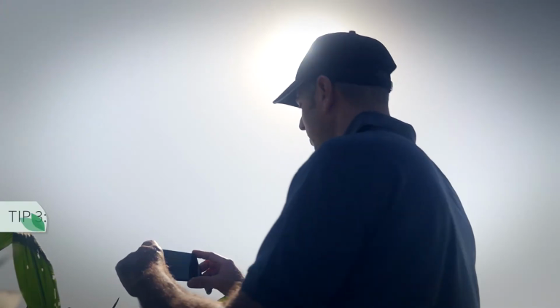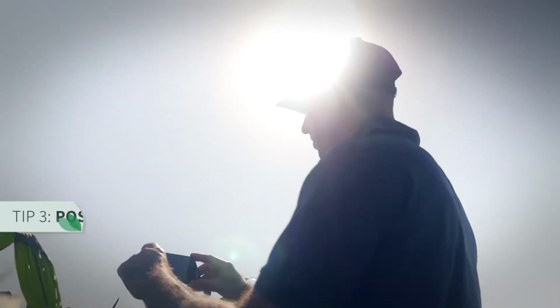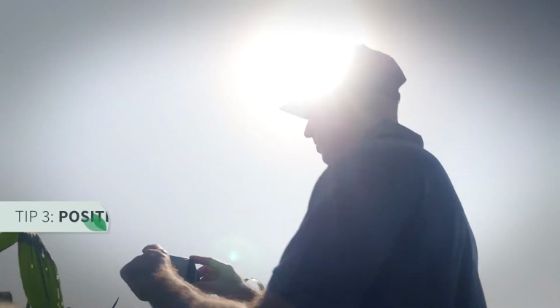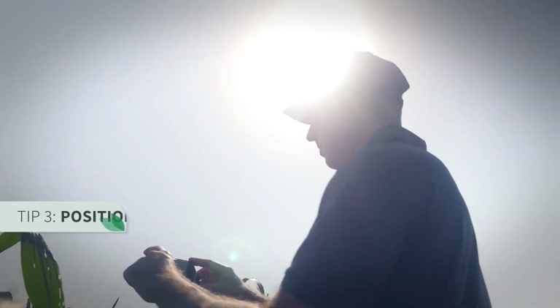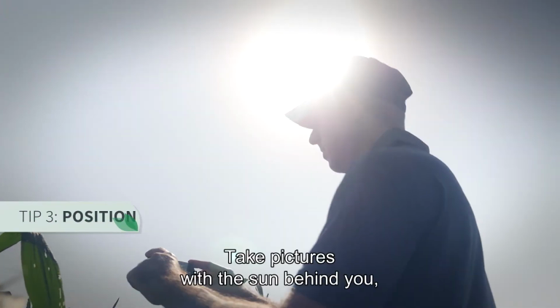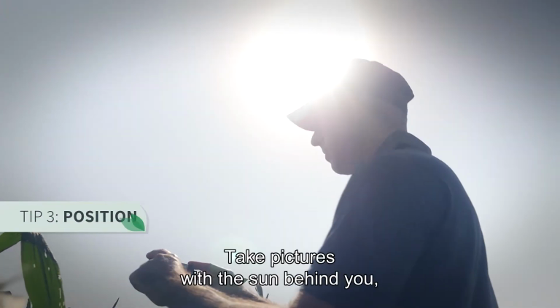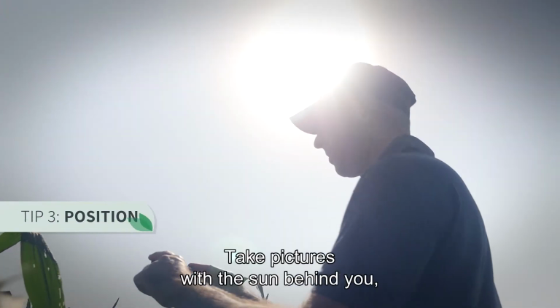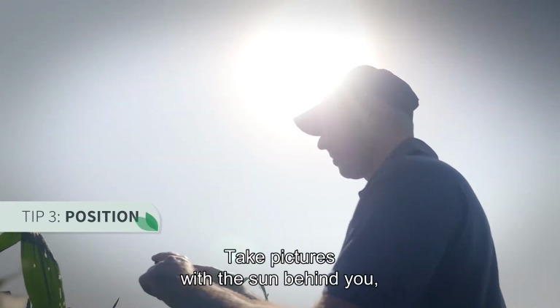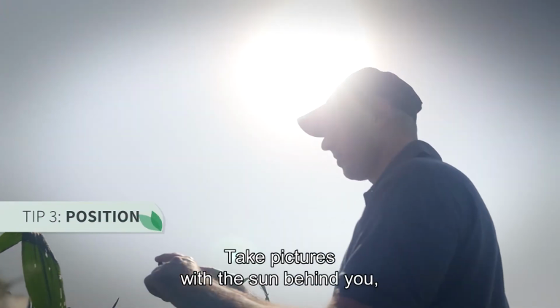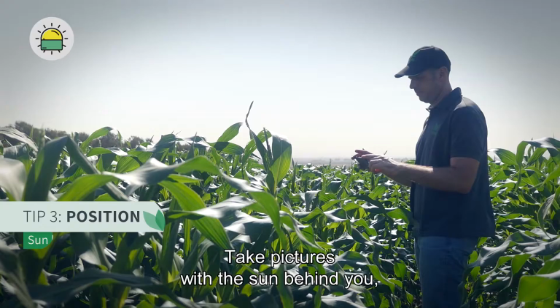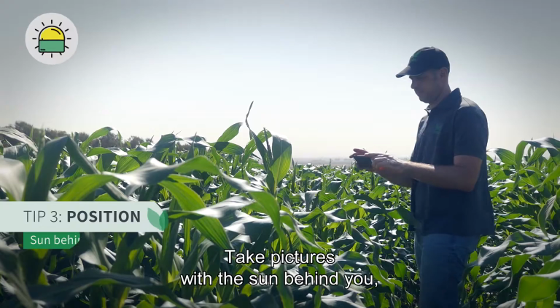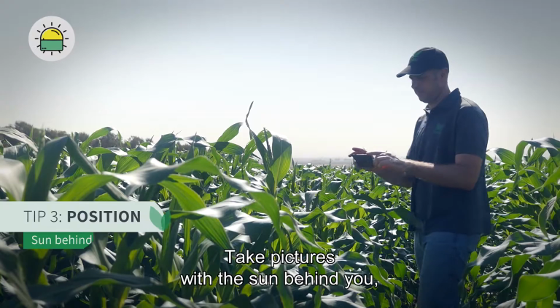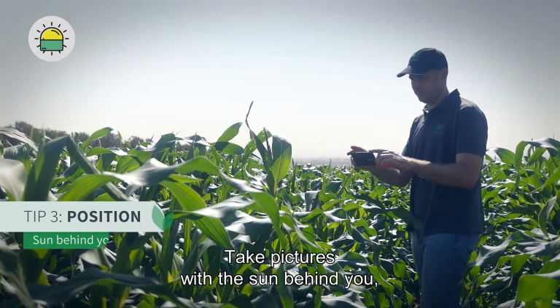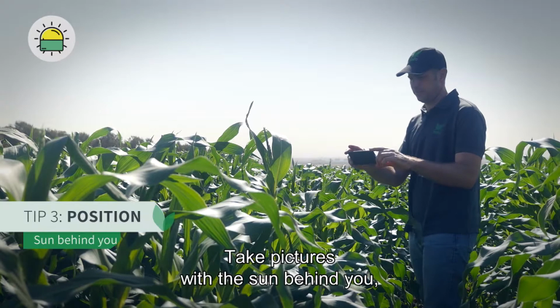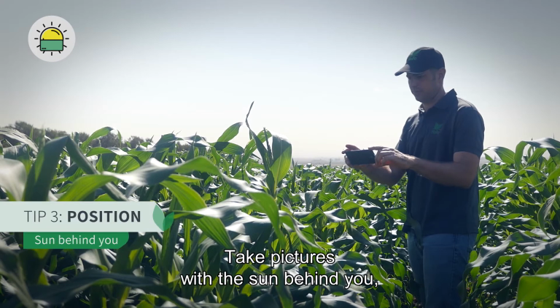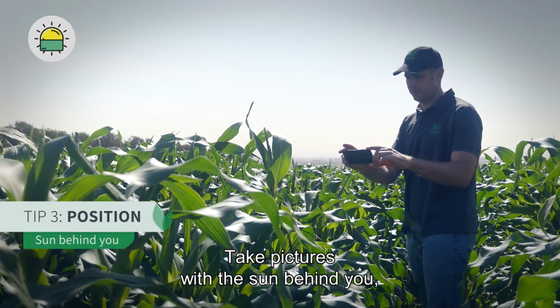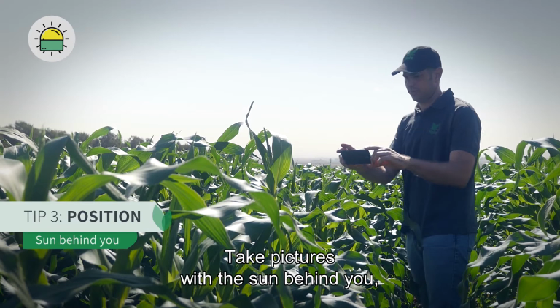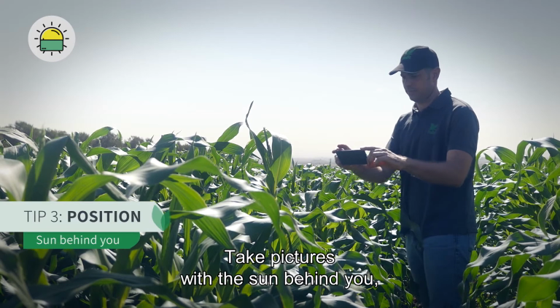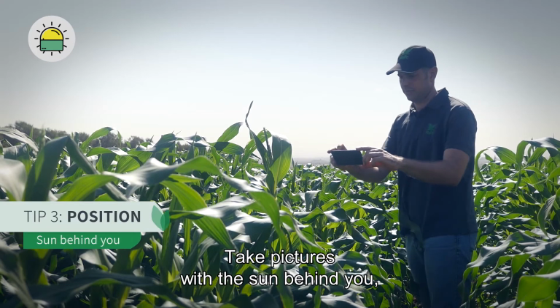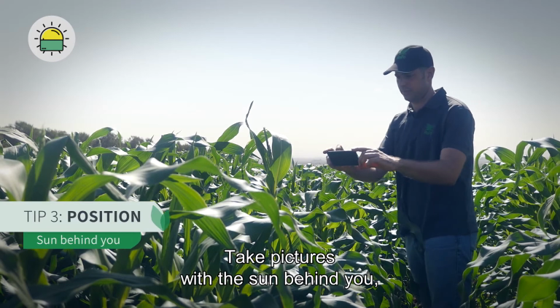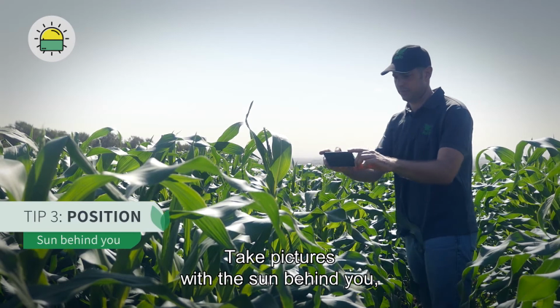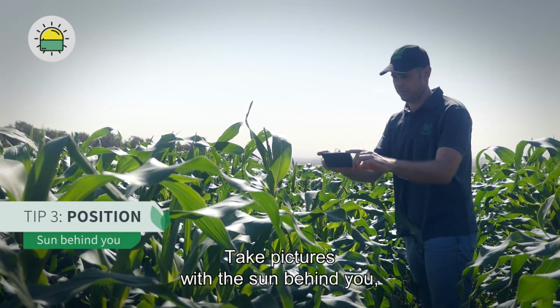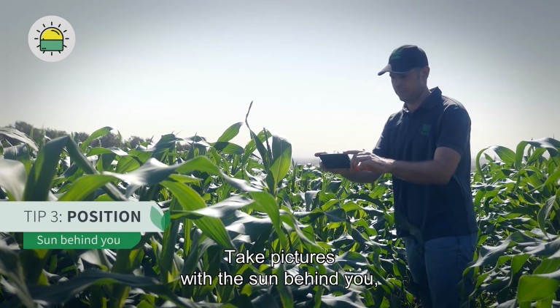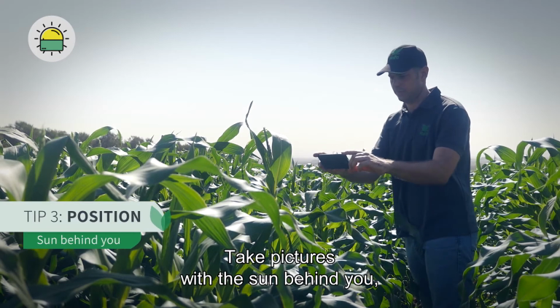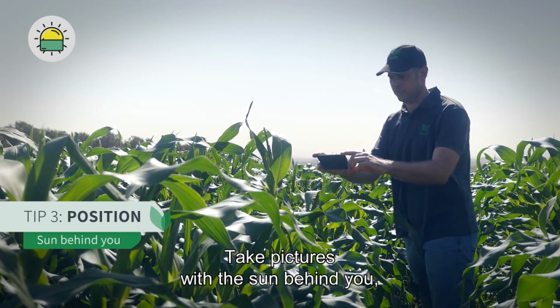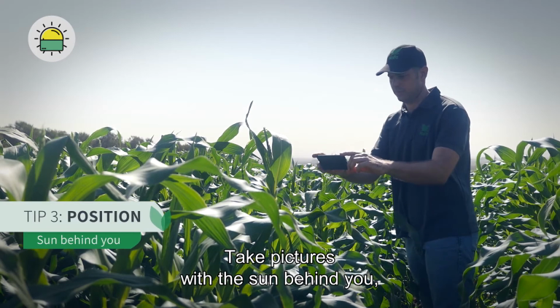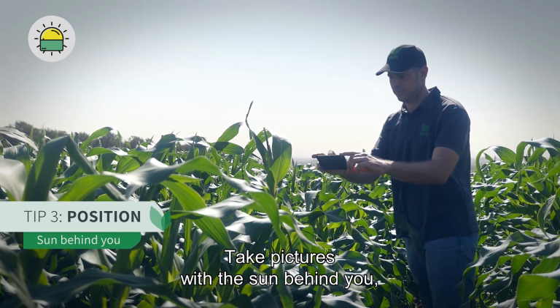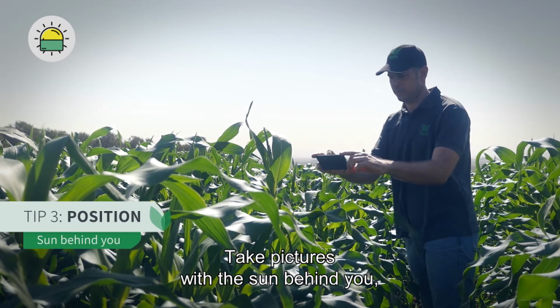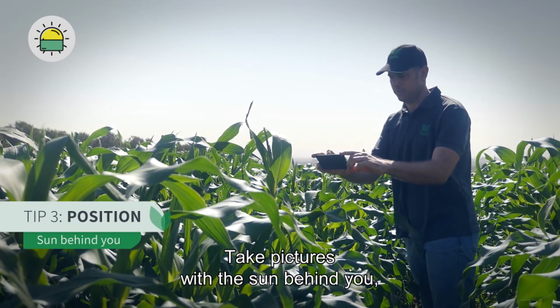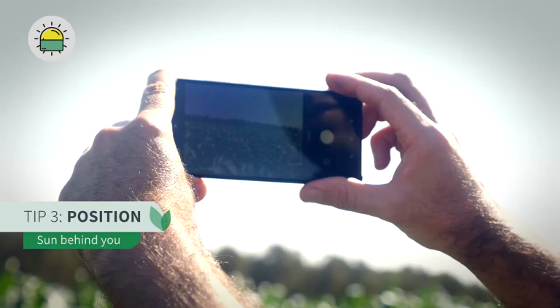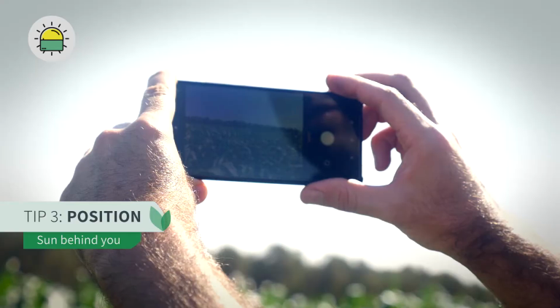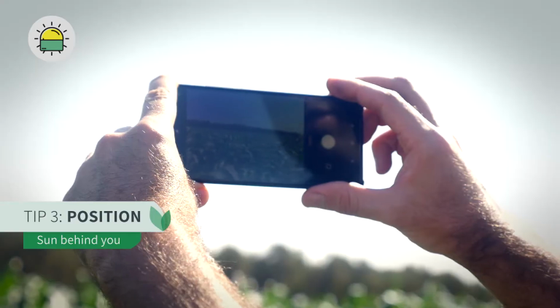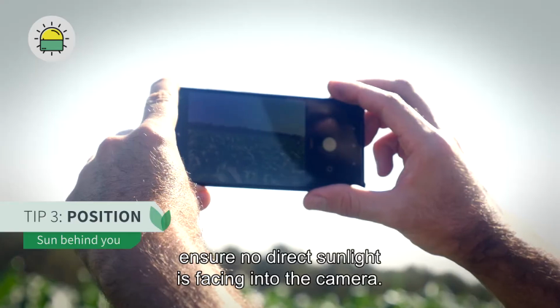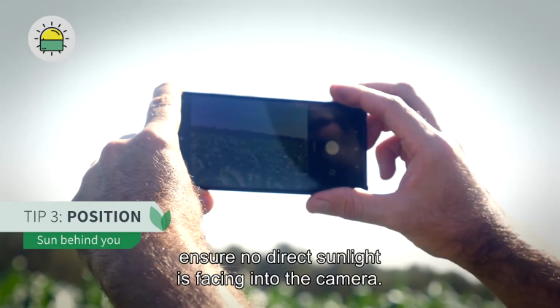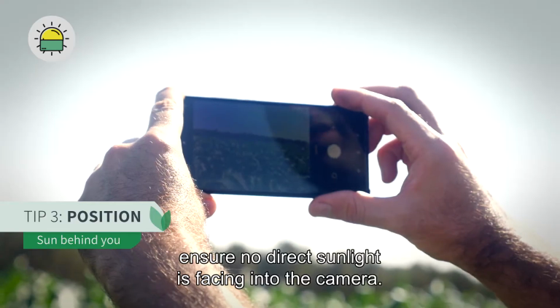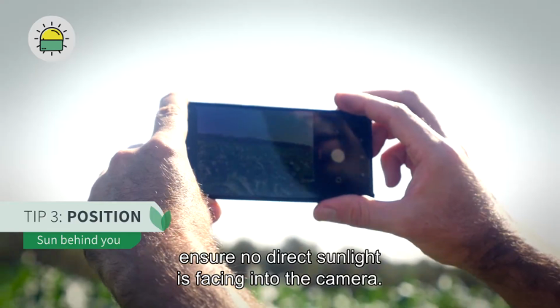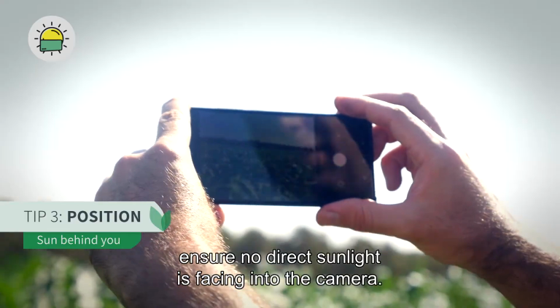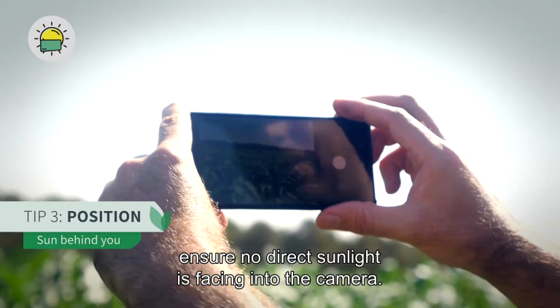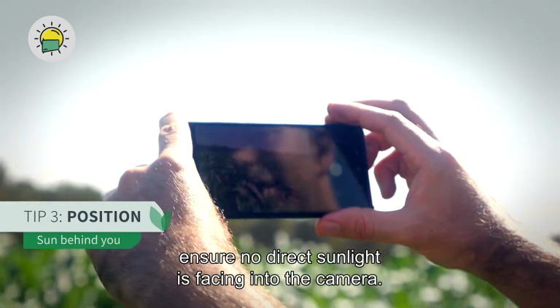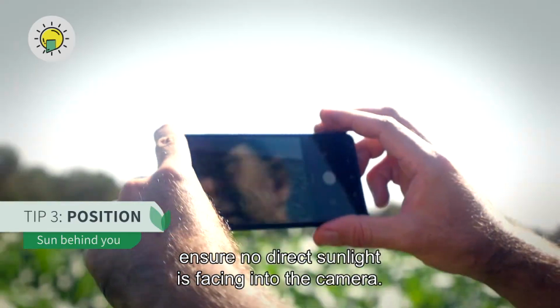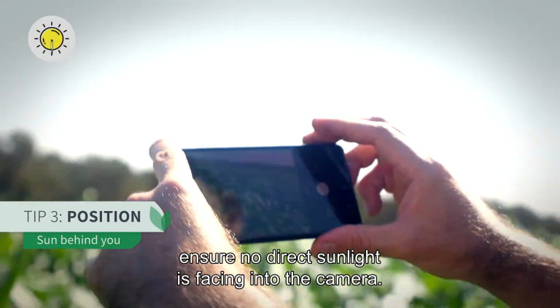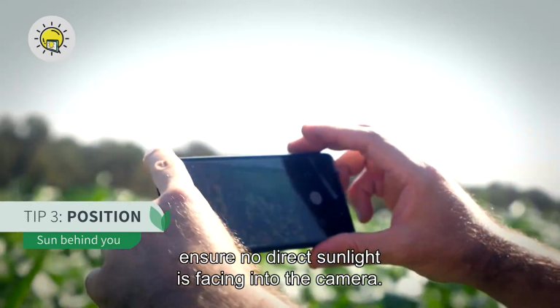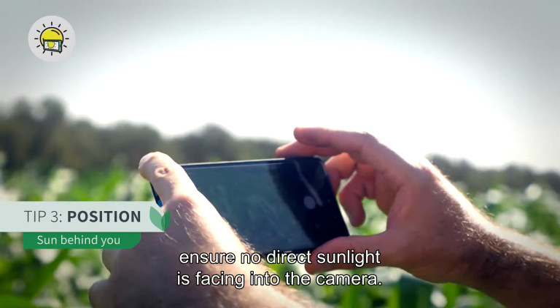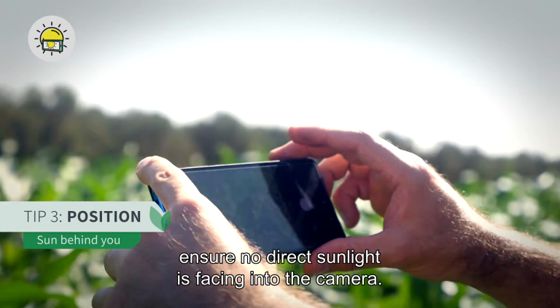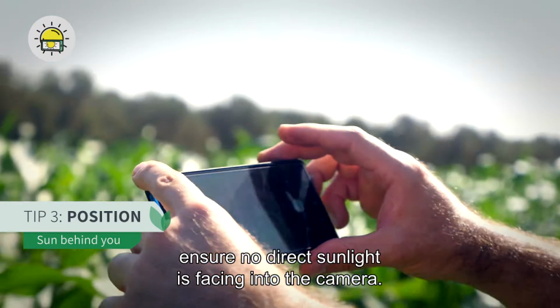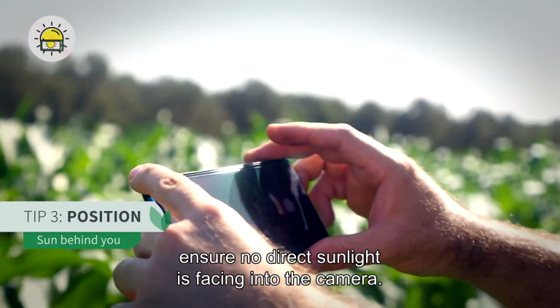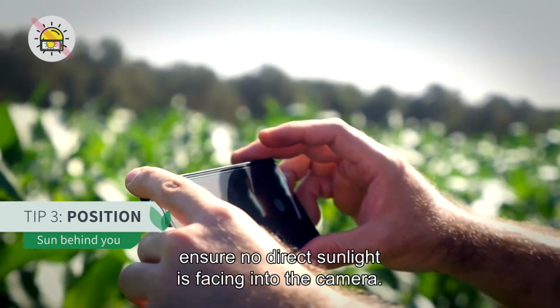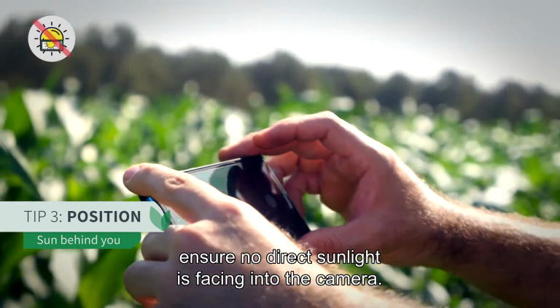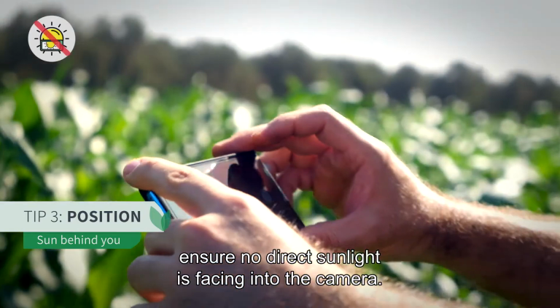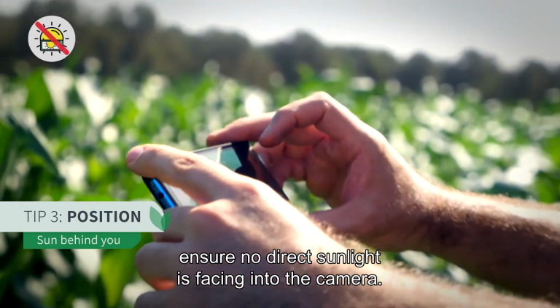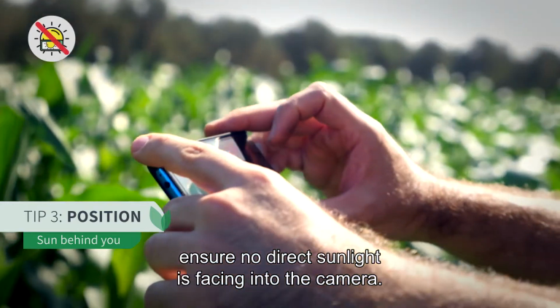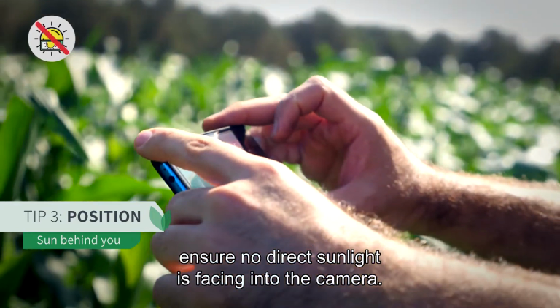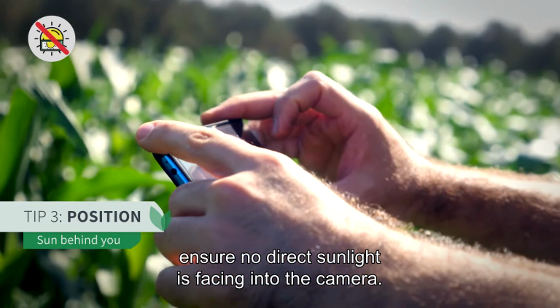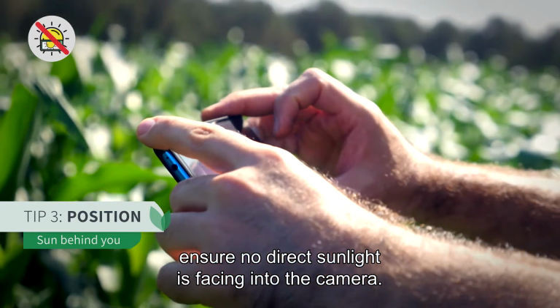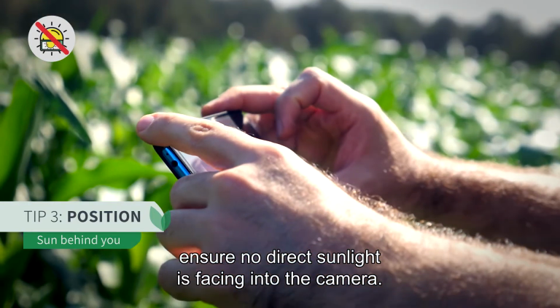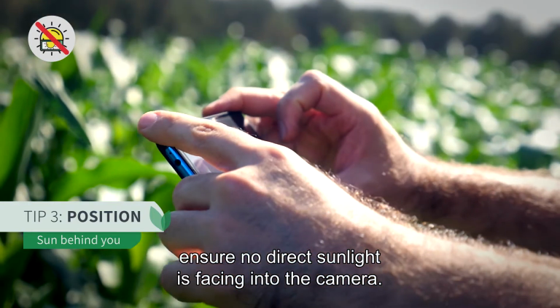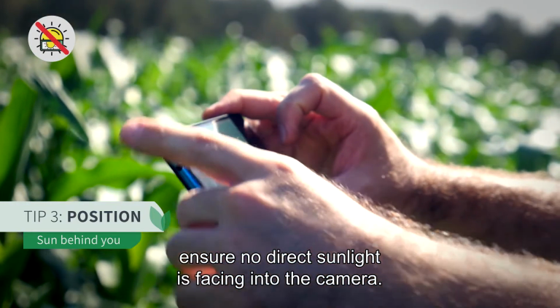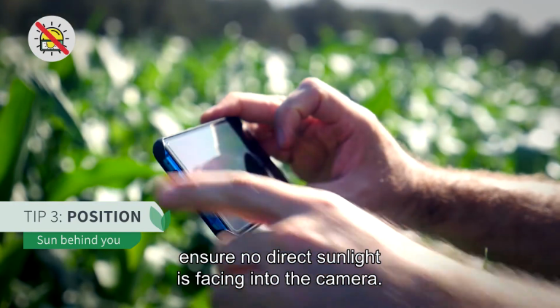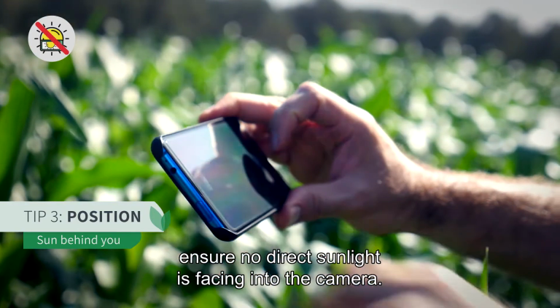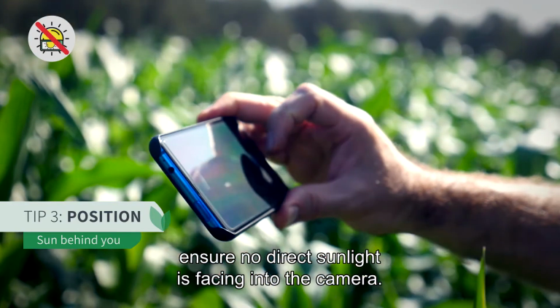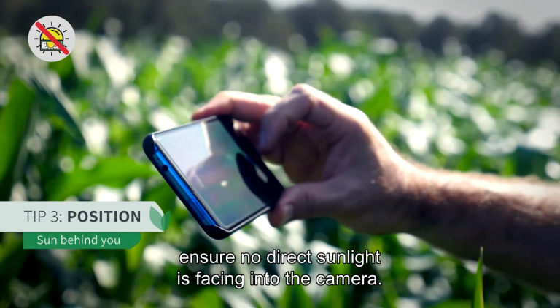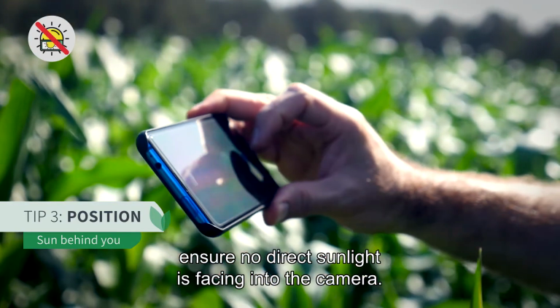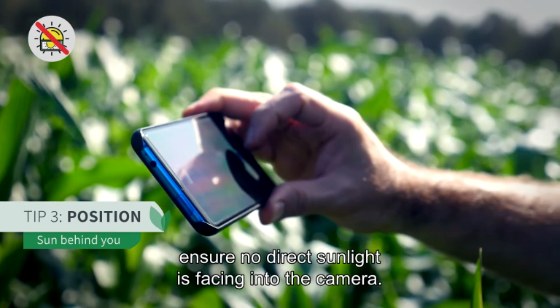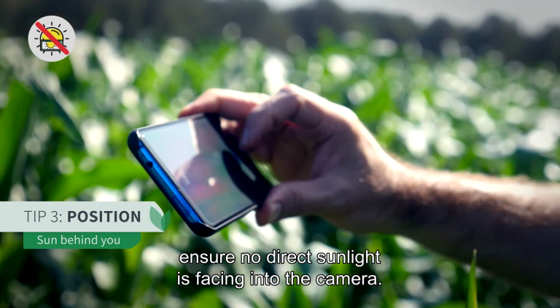Take pictures with the sun behind you. Ensure no direct sunlight is facing into the camera.